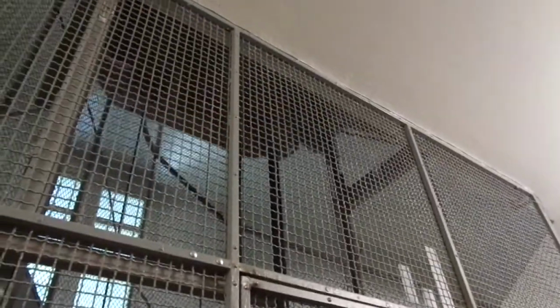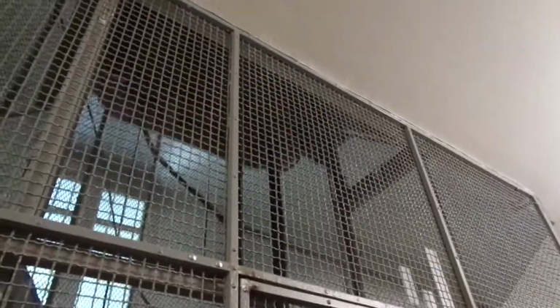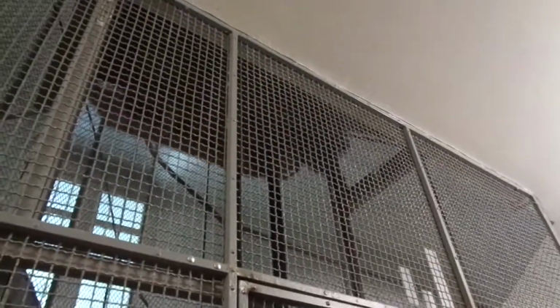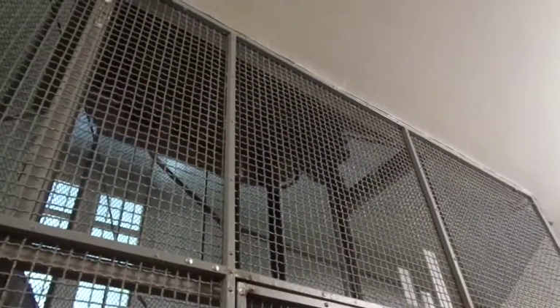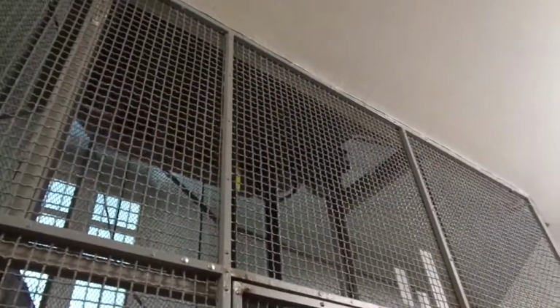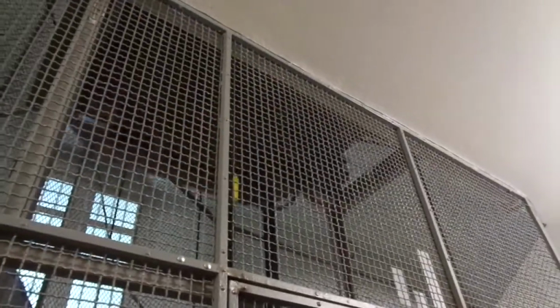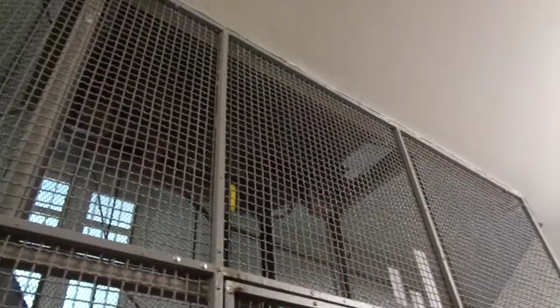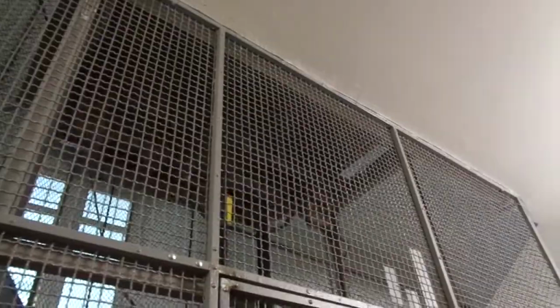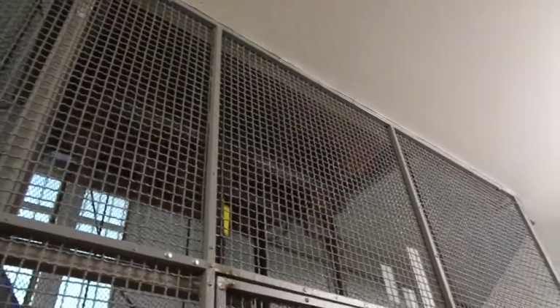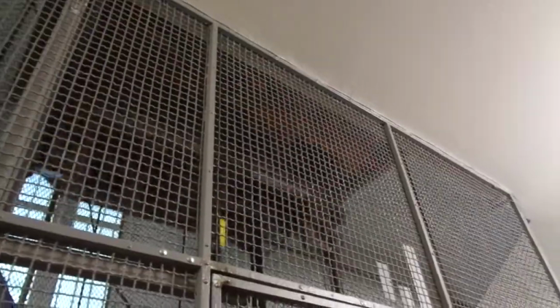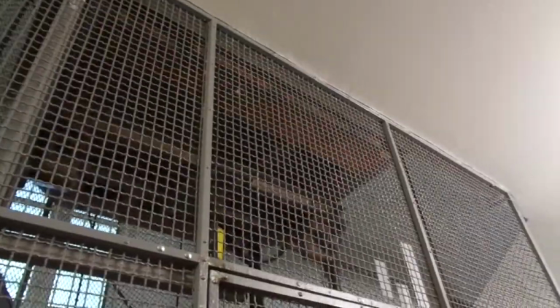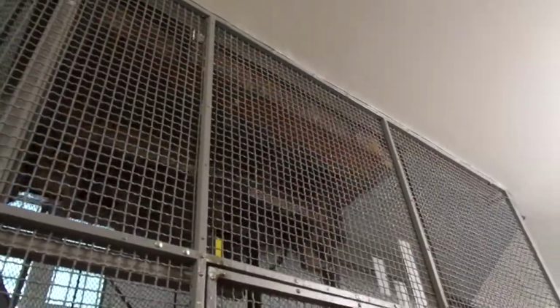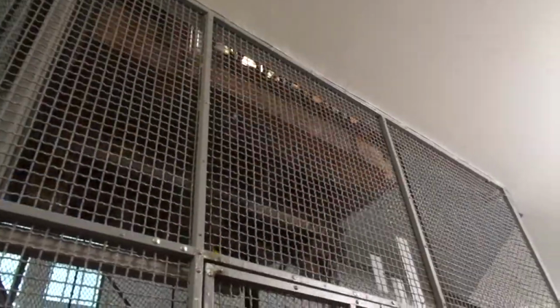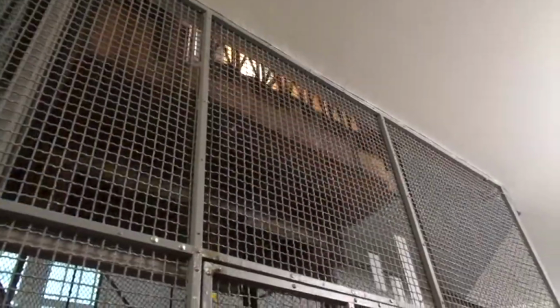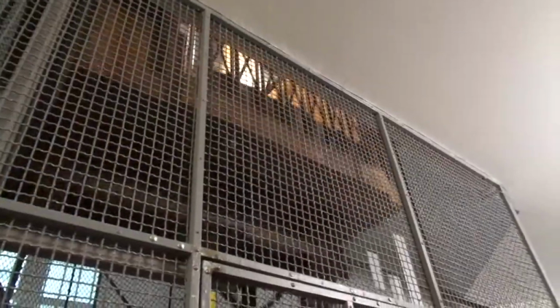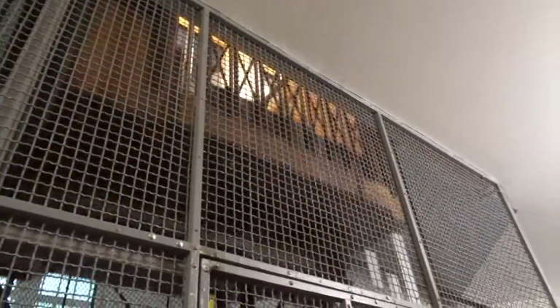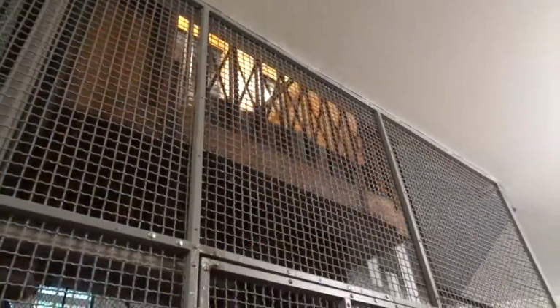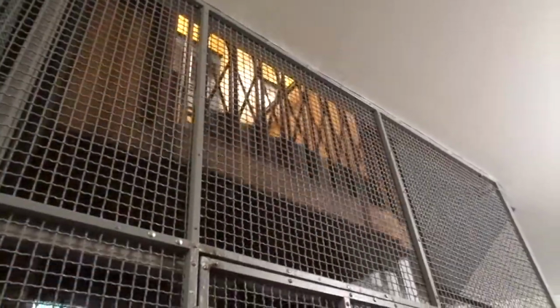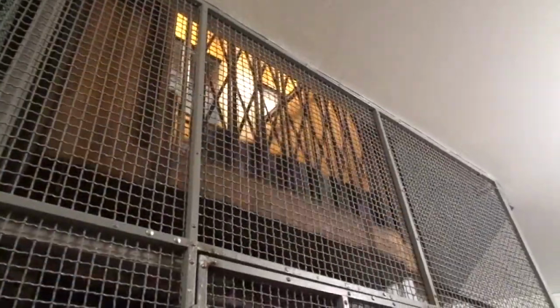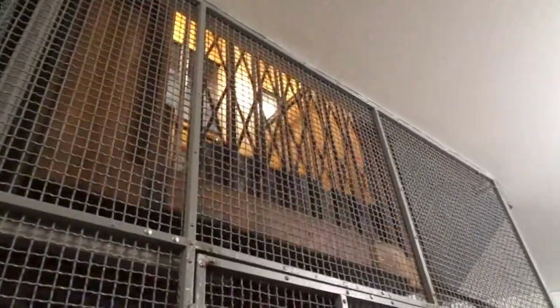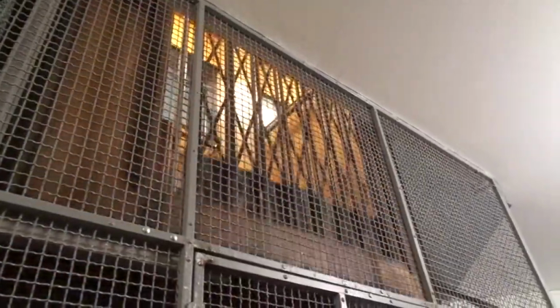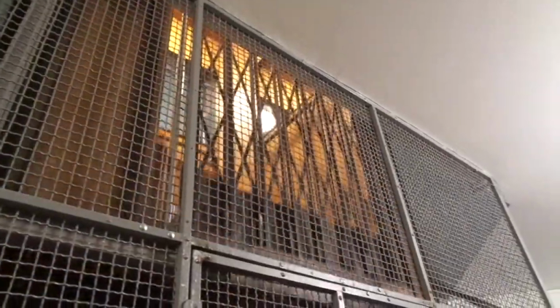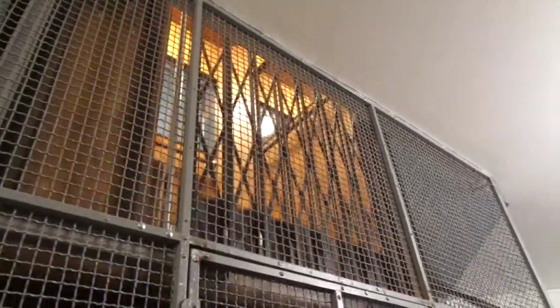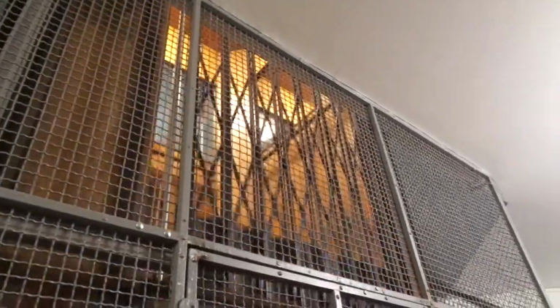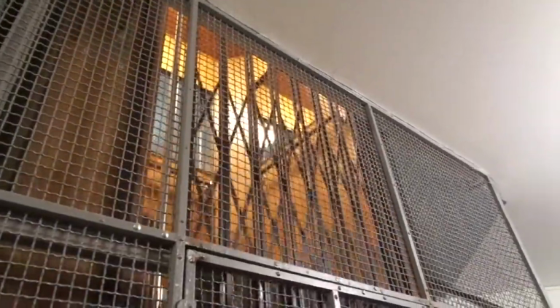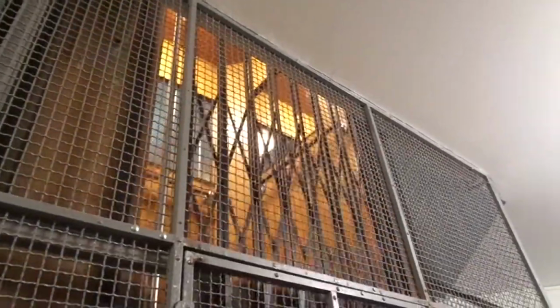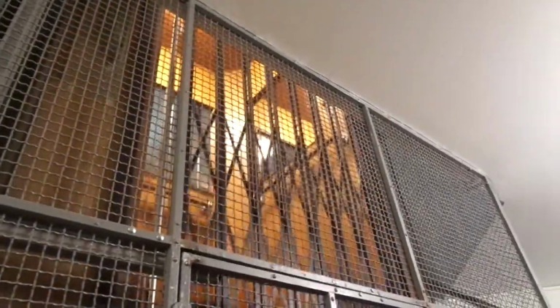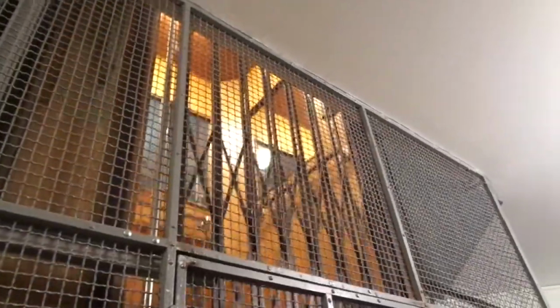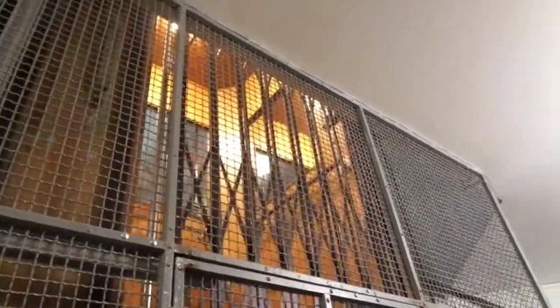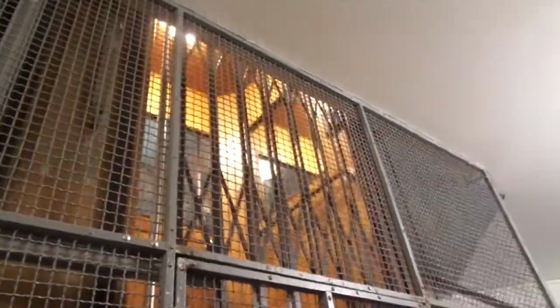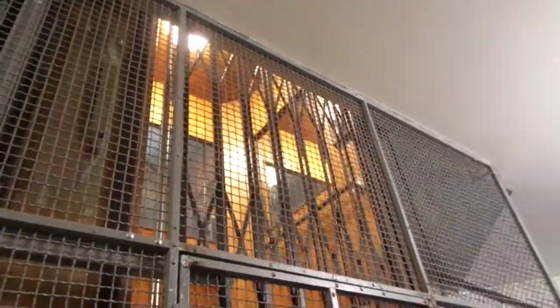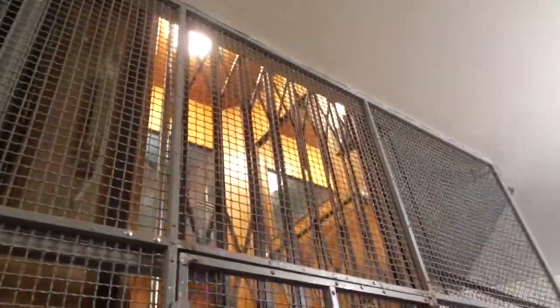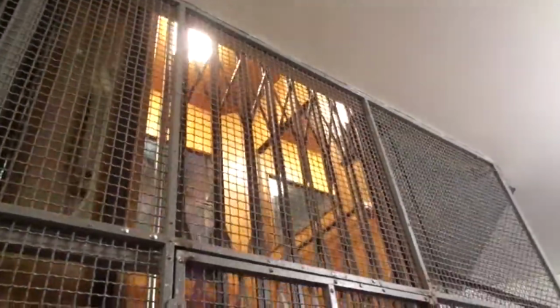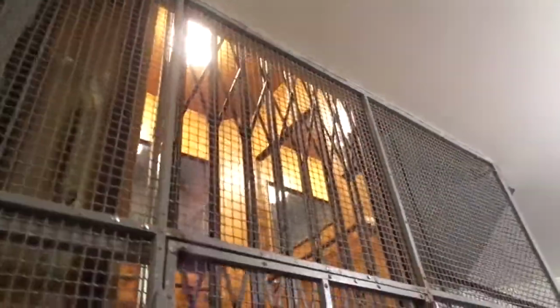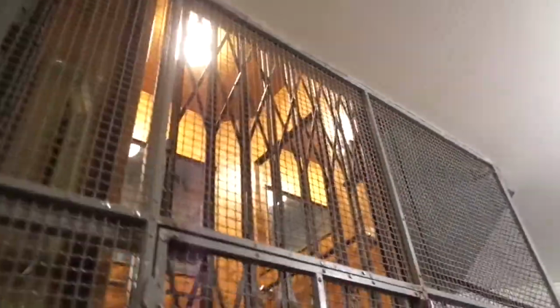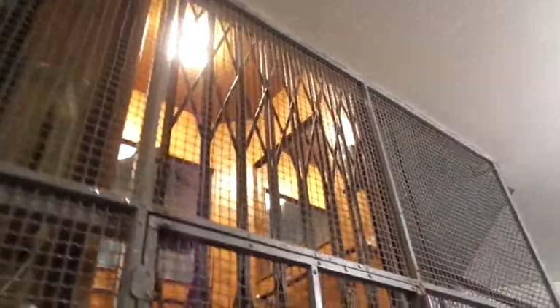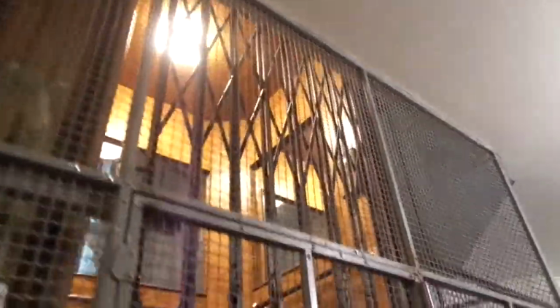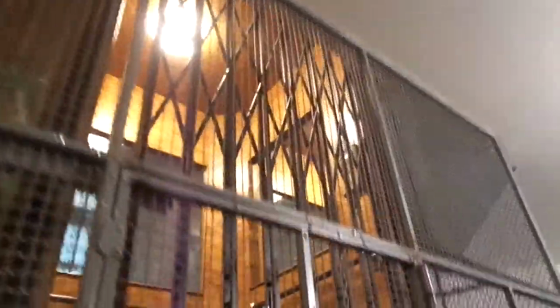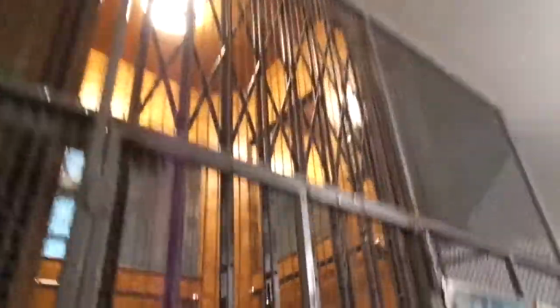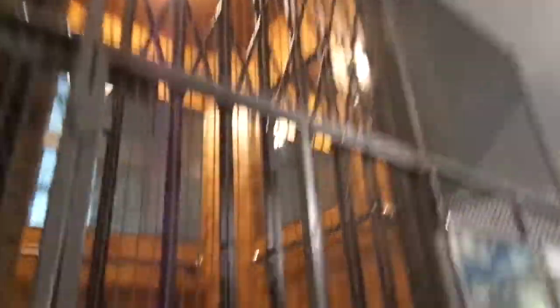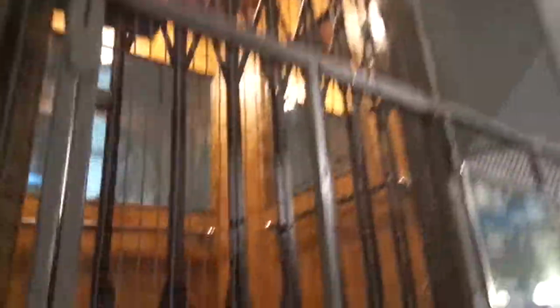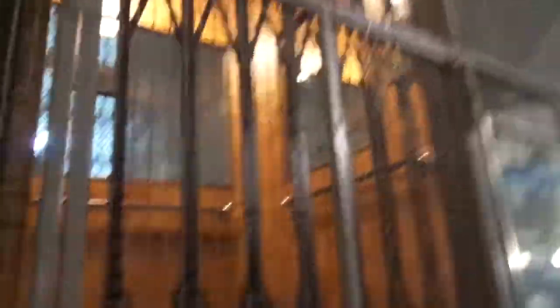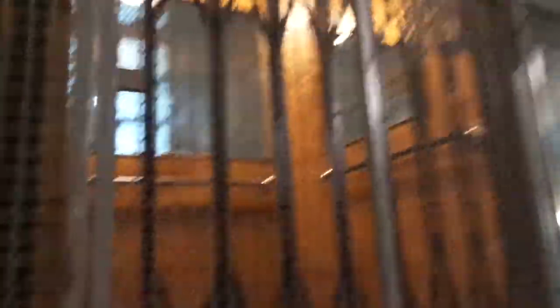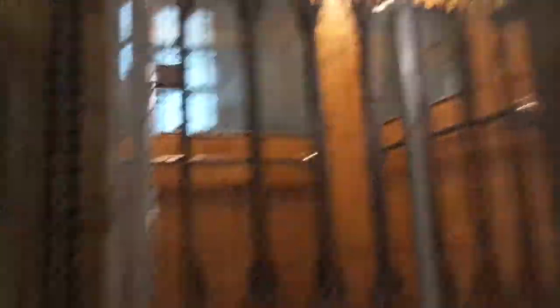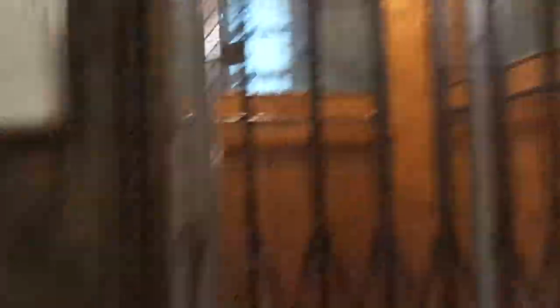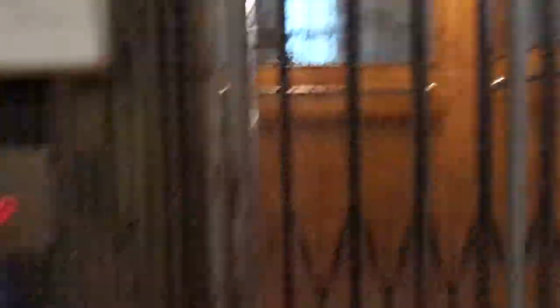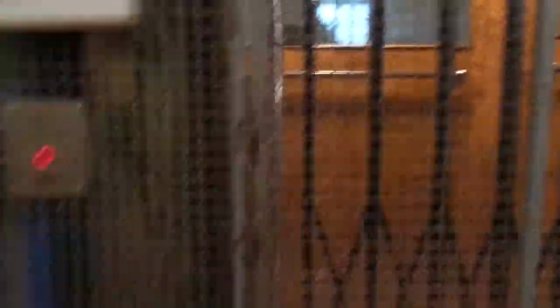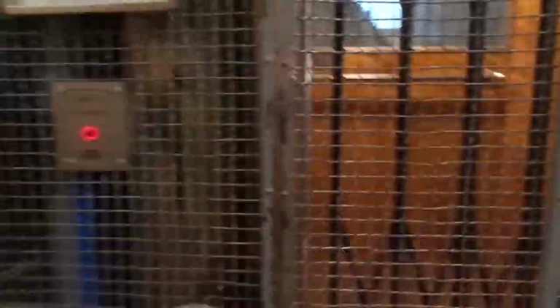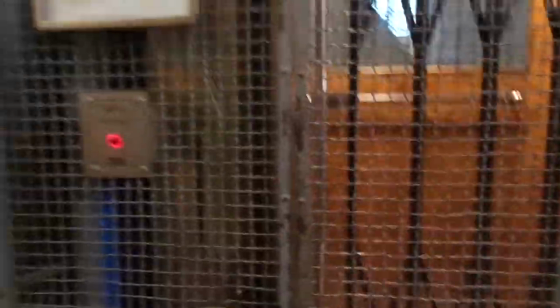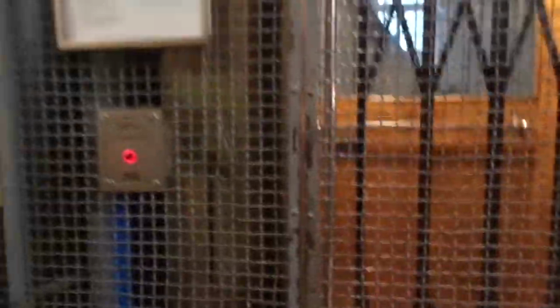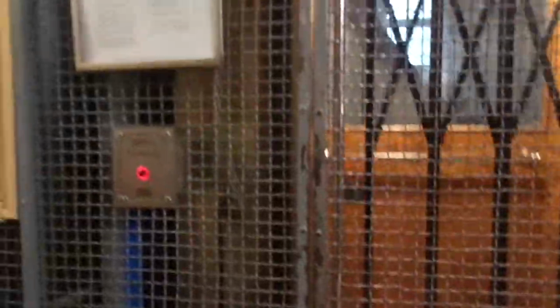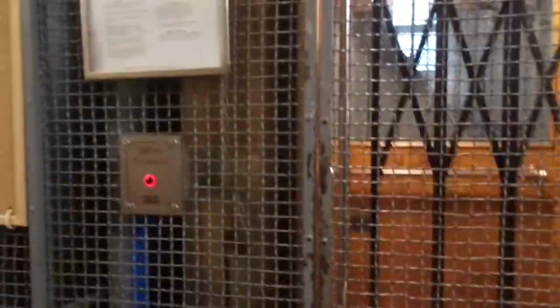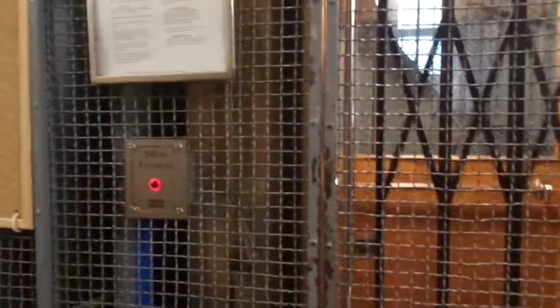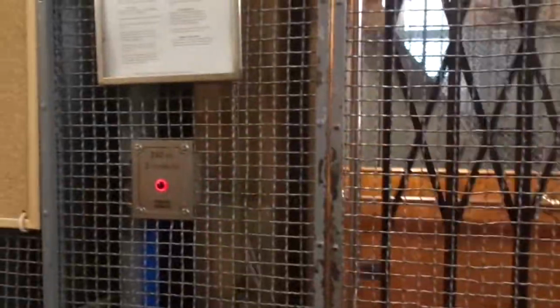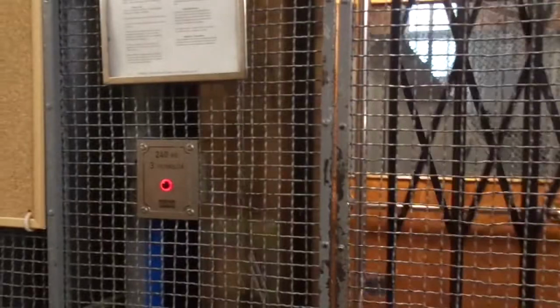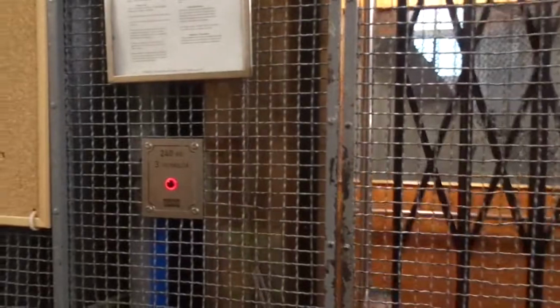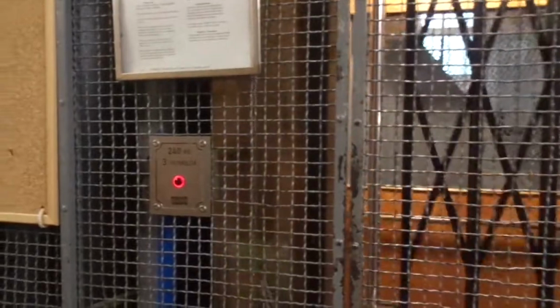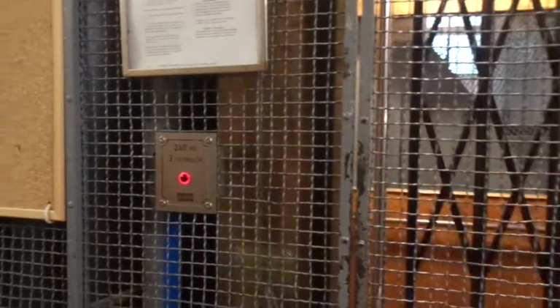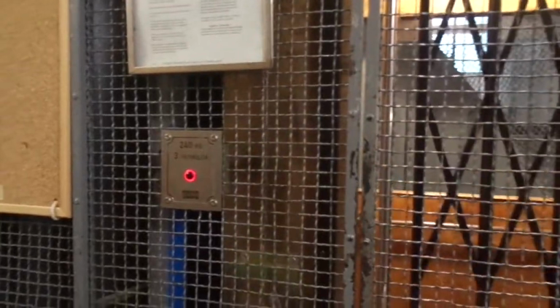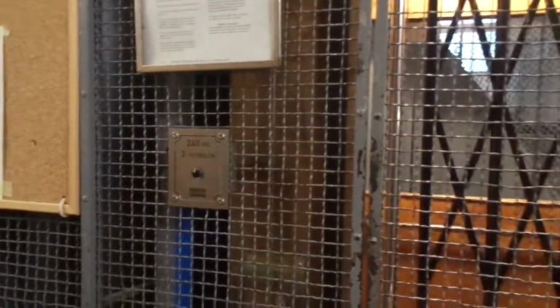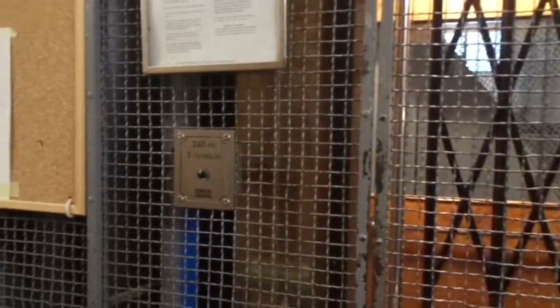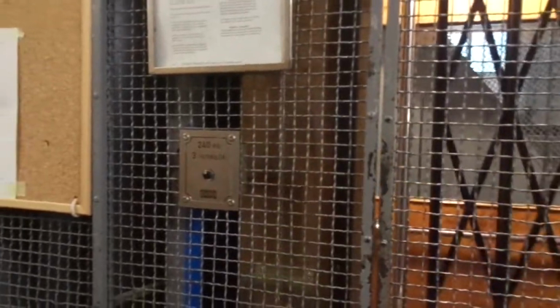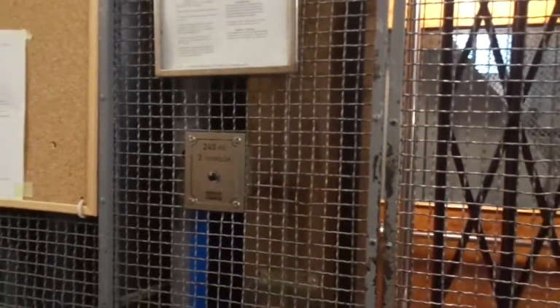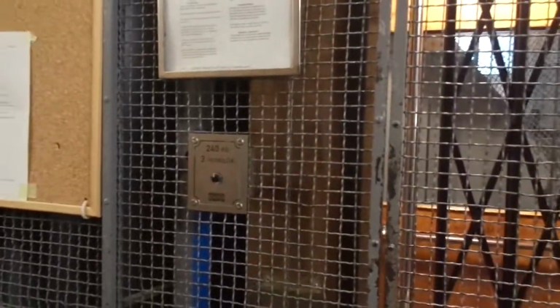Beautiful elevator. Let's ride it. Three persons or 240 kilograms.